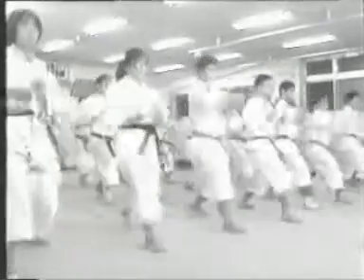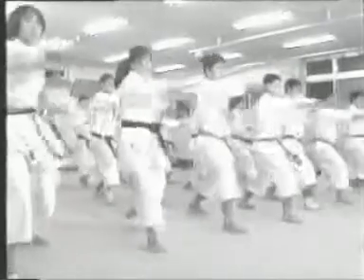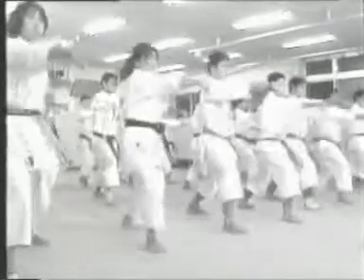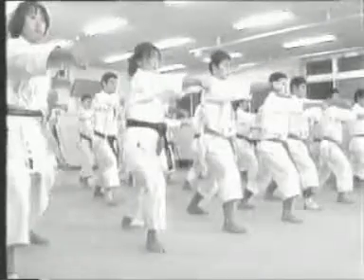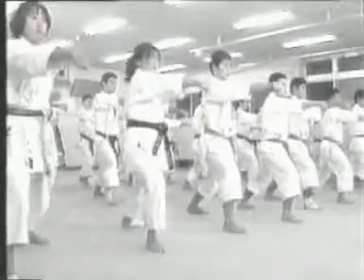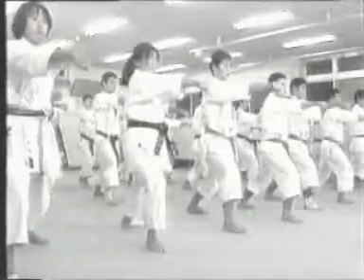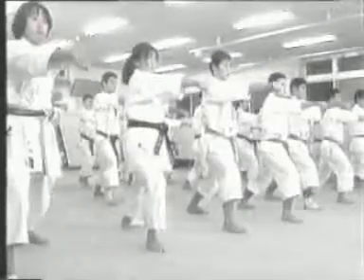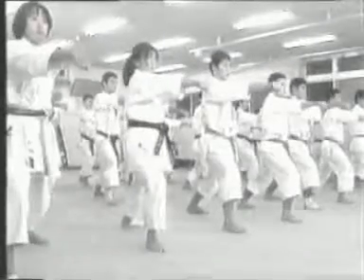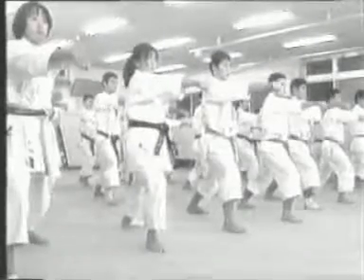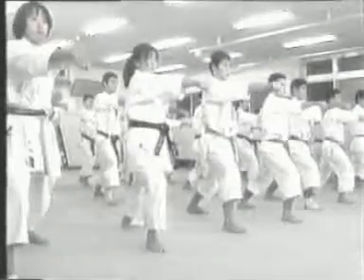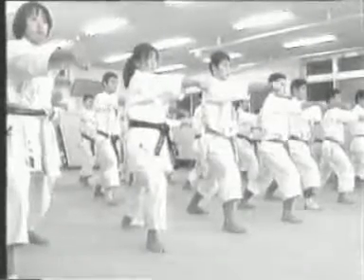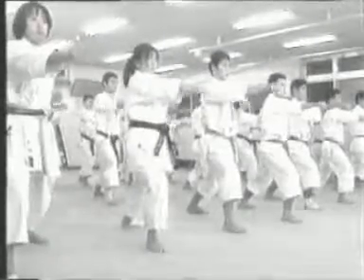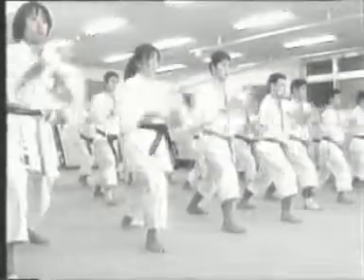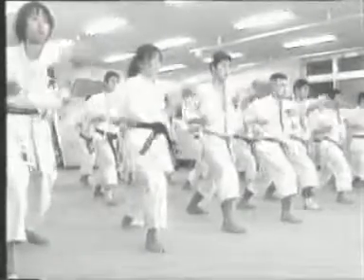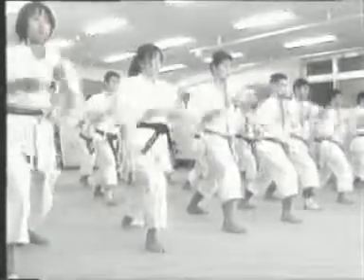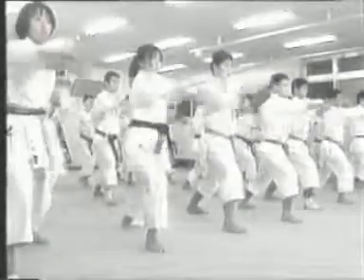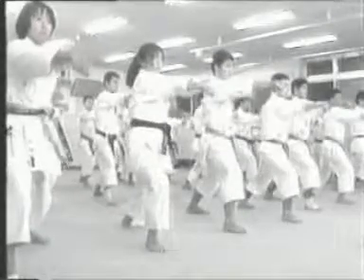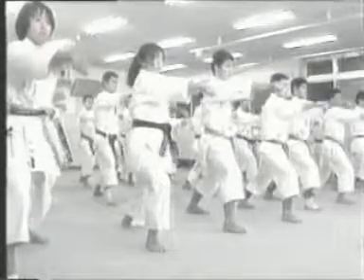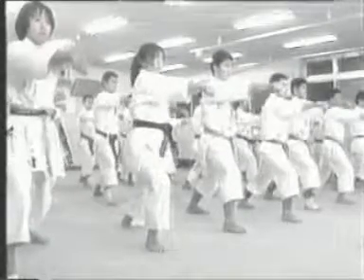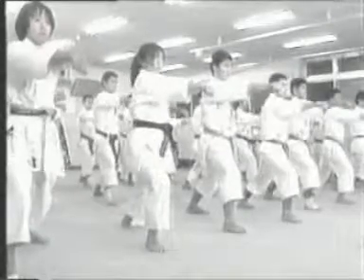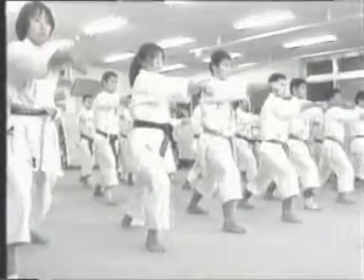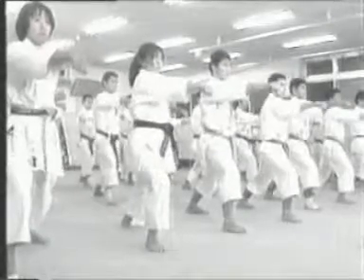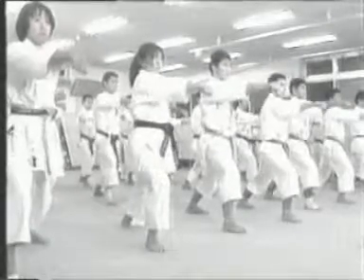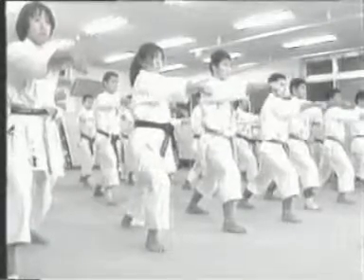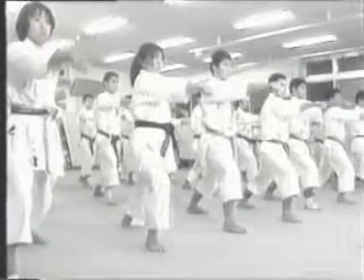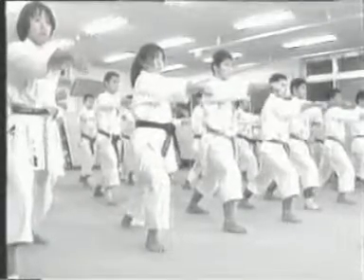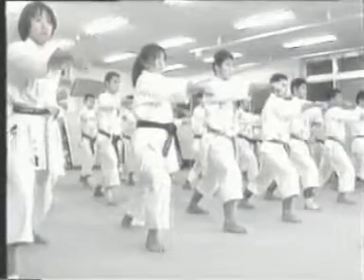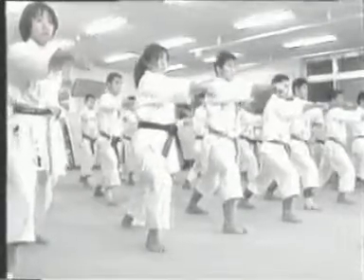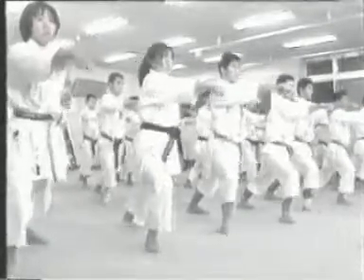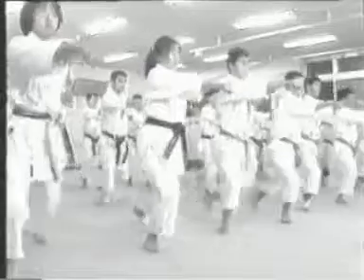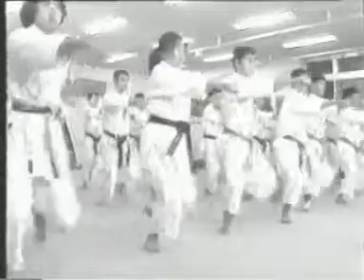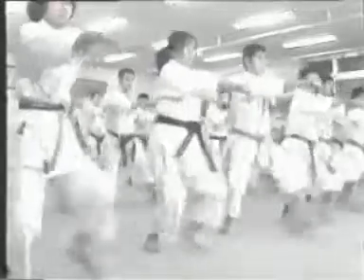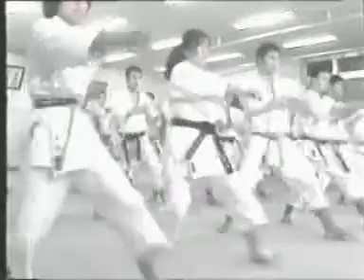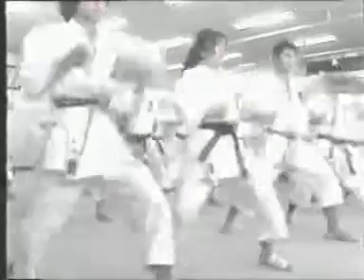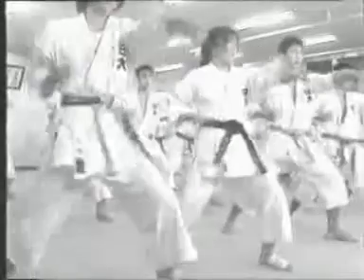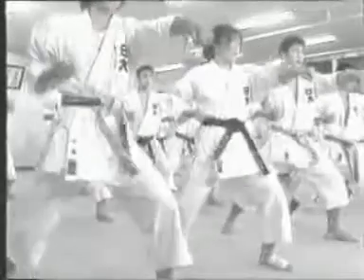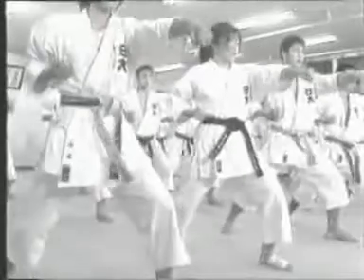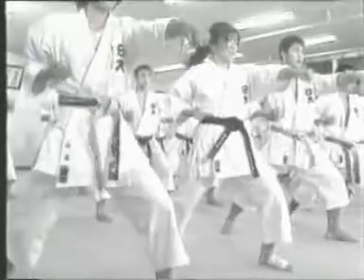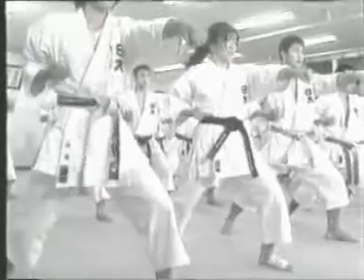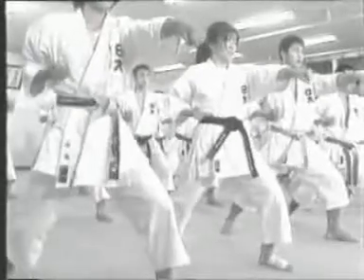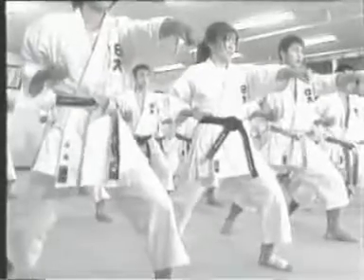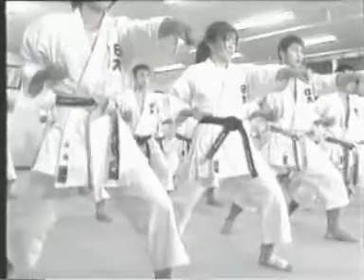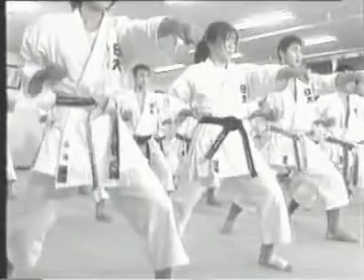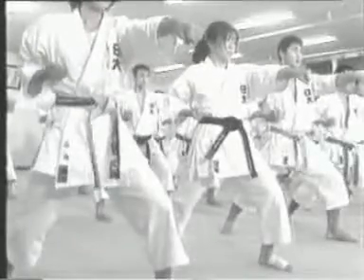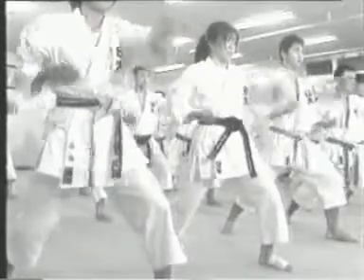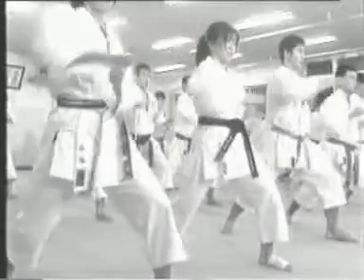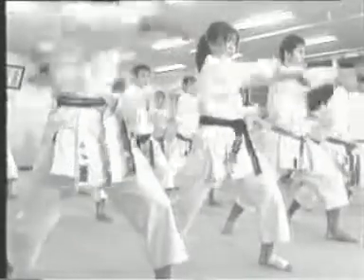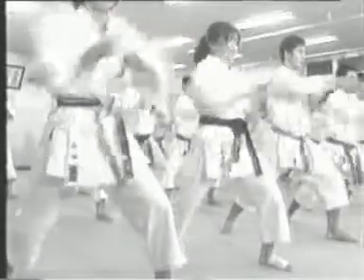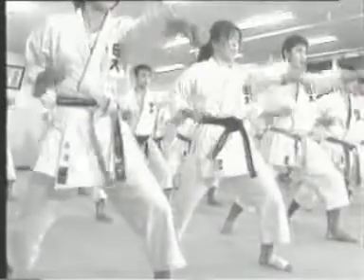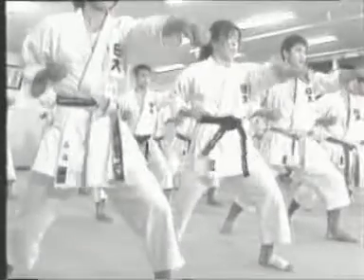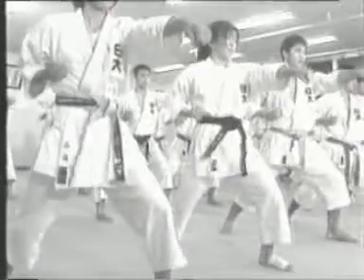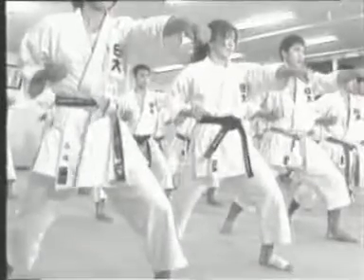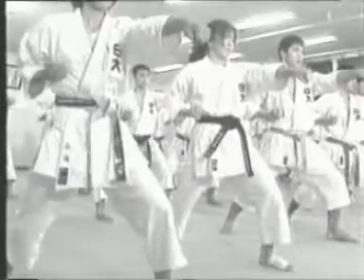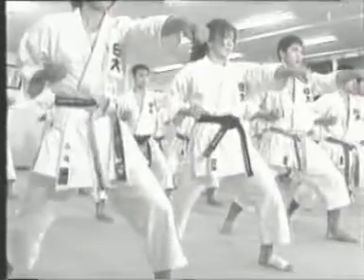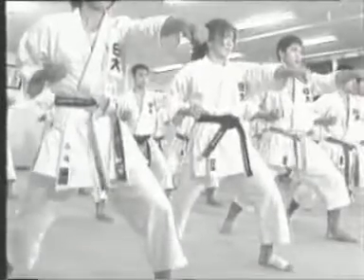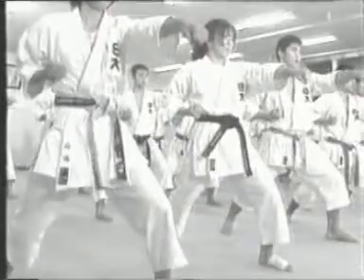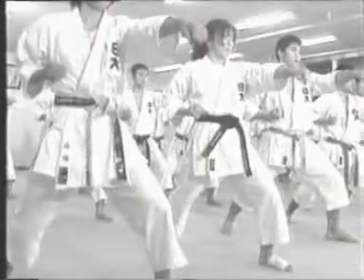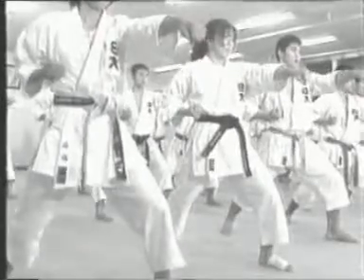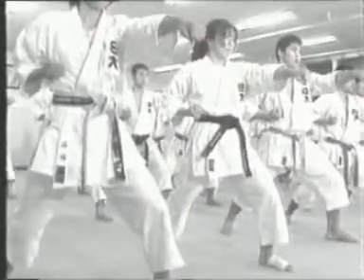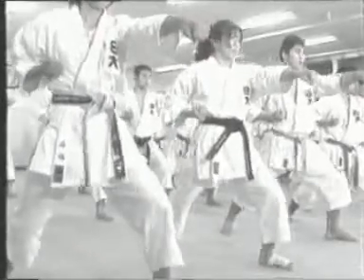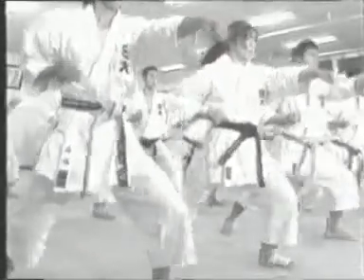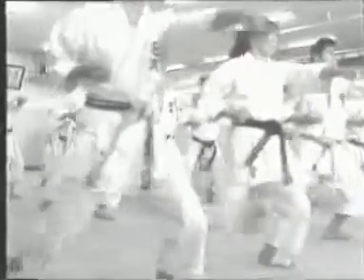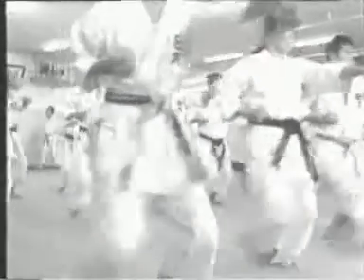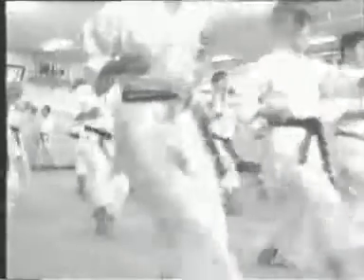Another important point is when attacking with a punch, follow through with the body. Don't pull back your arm before making the movement.